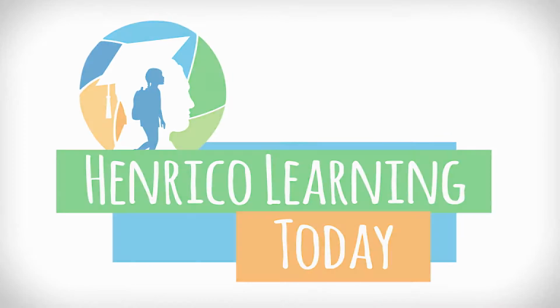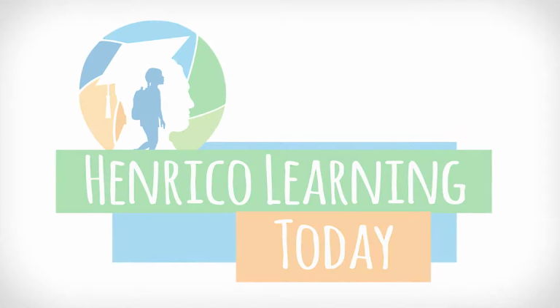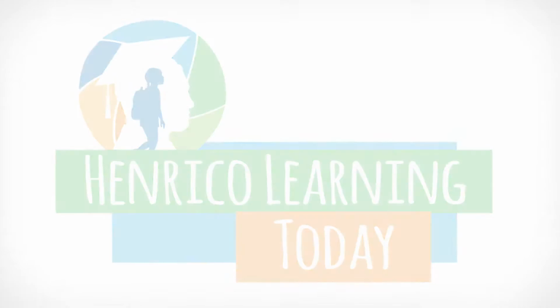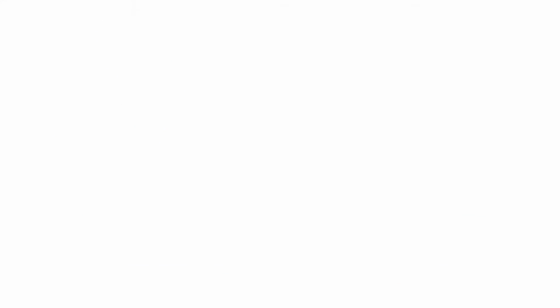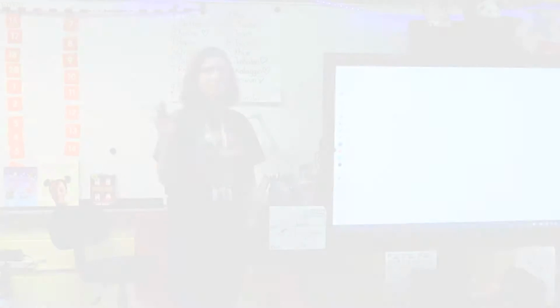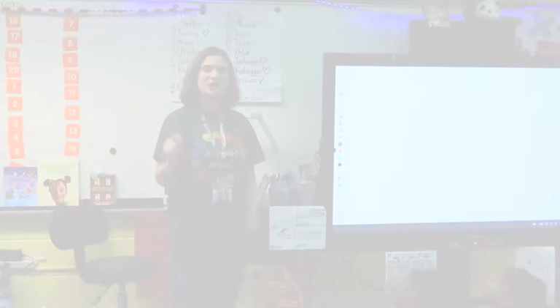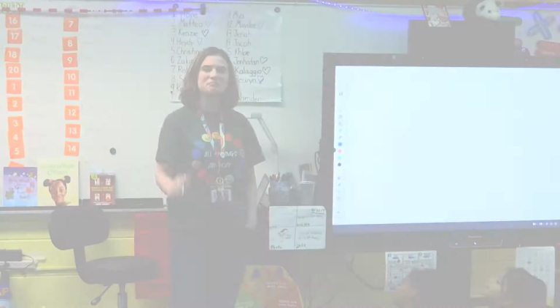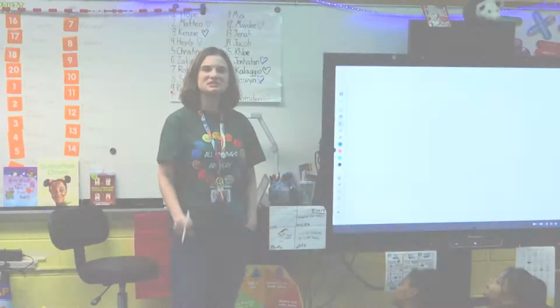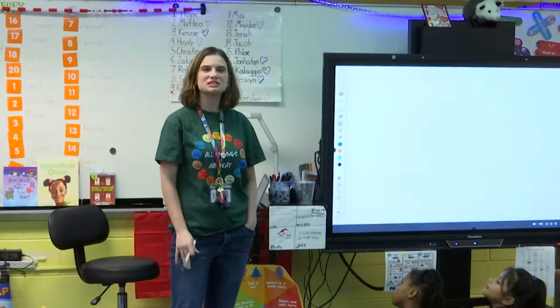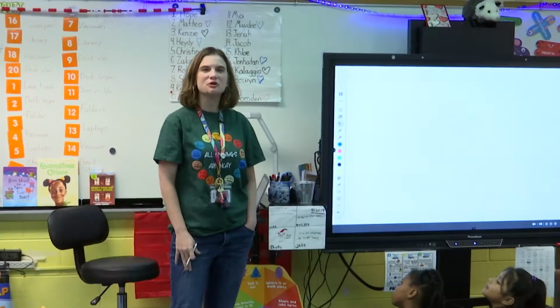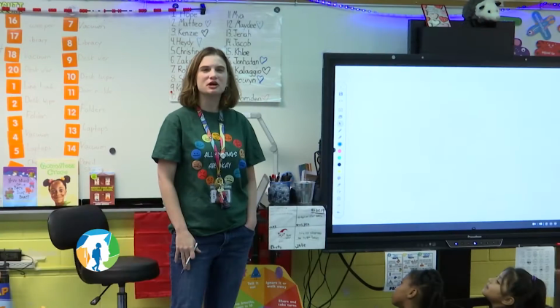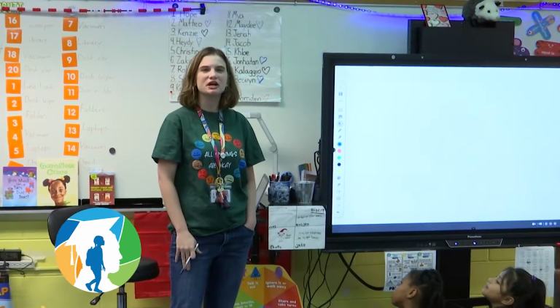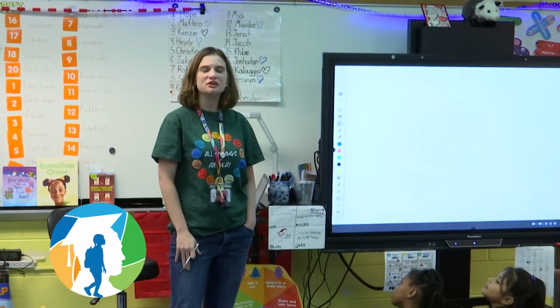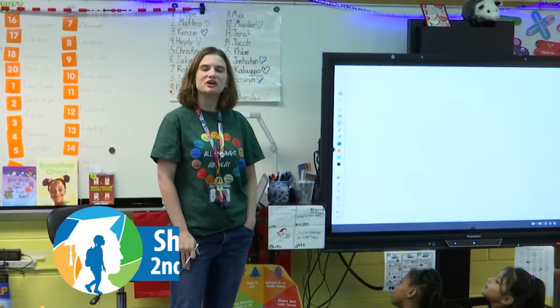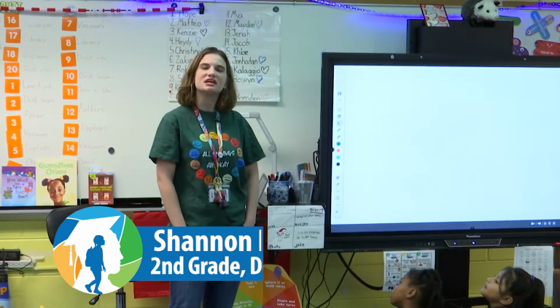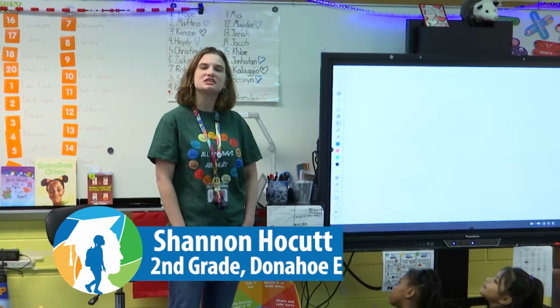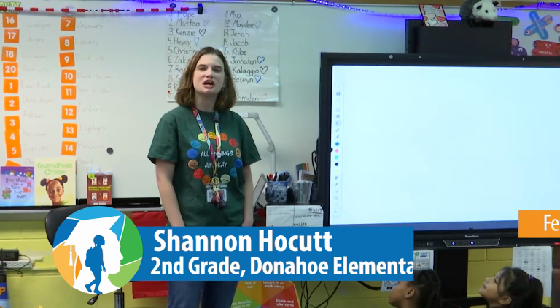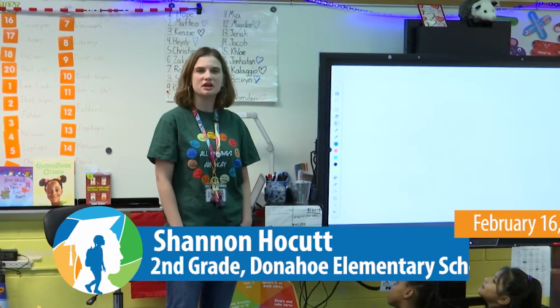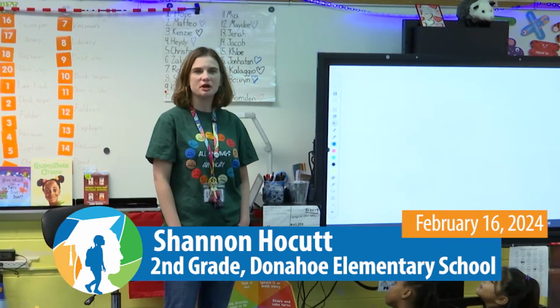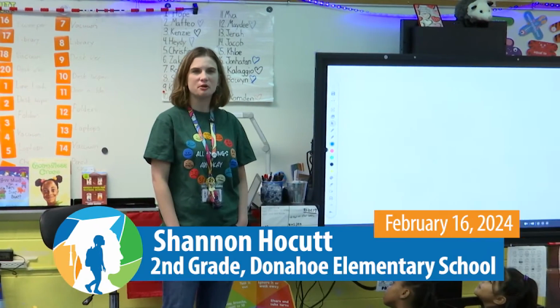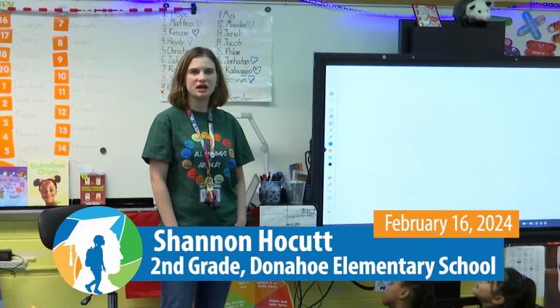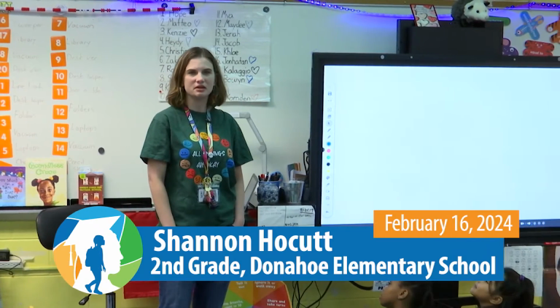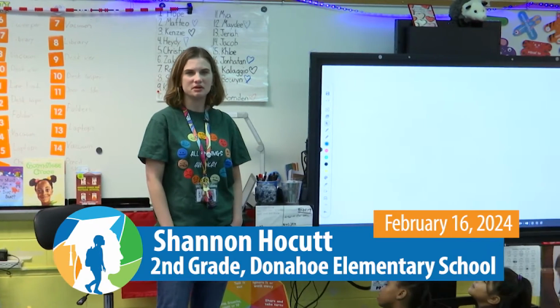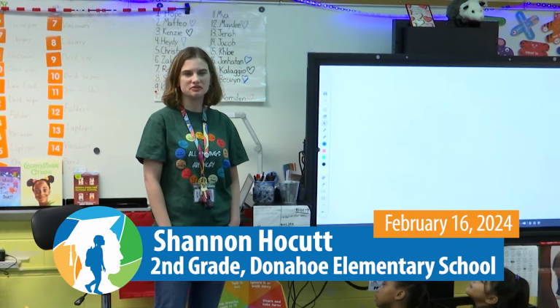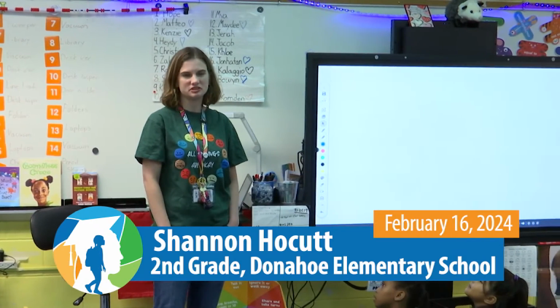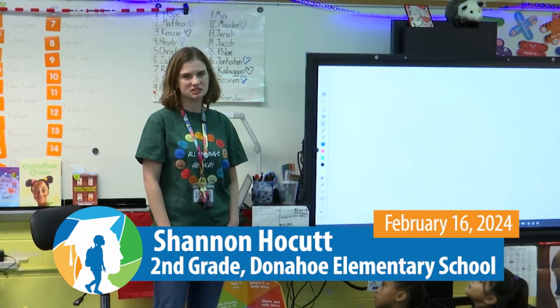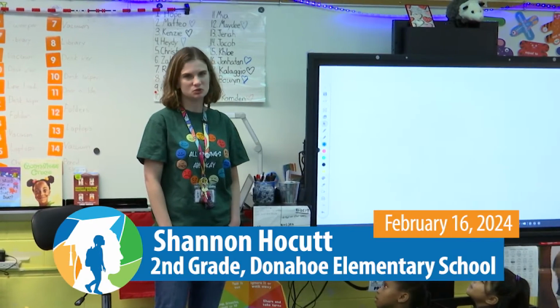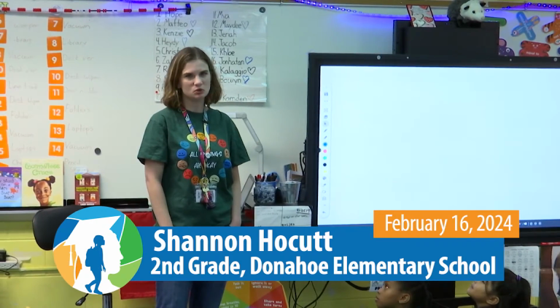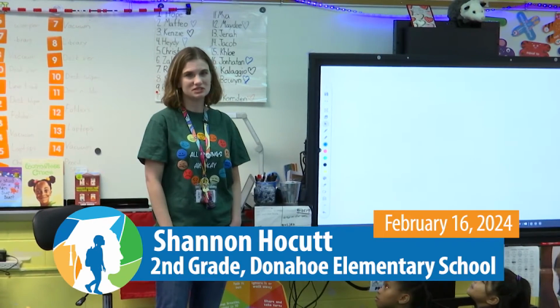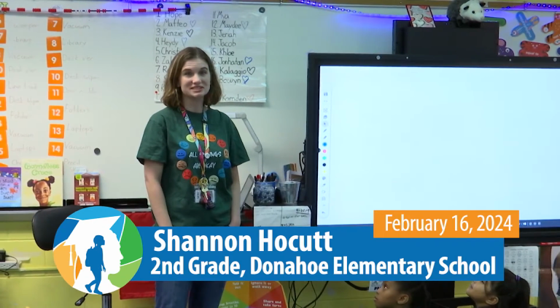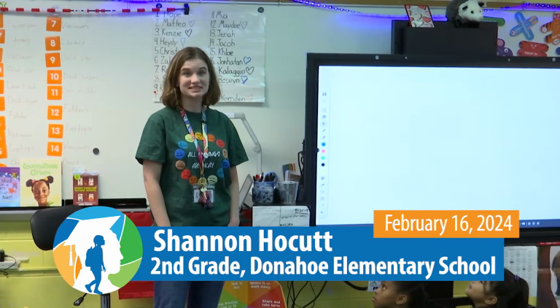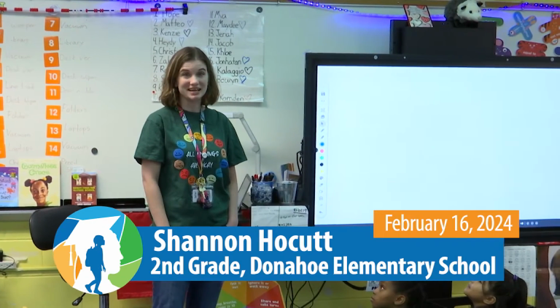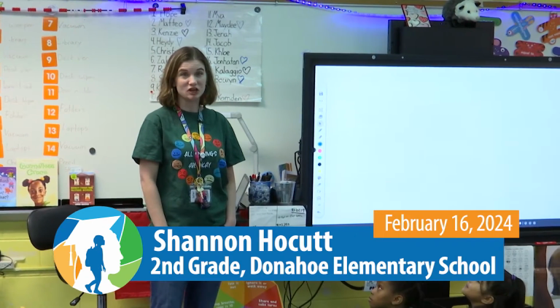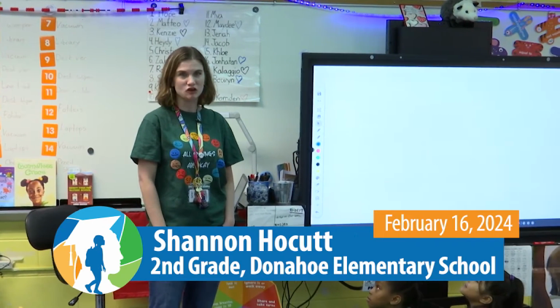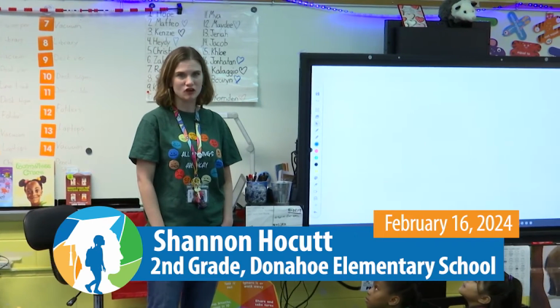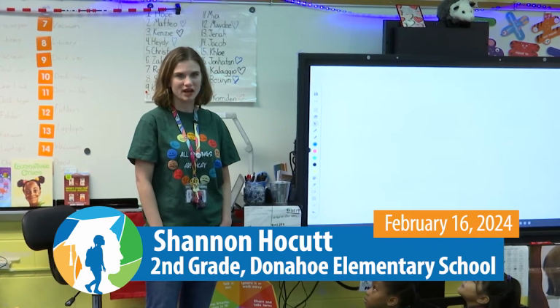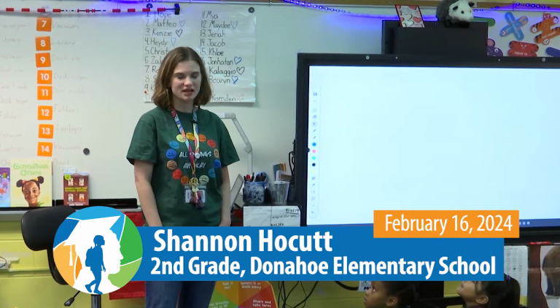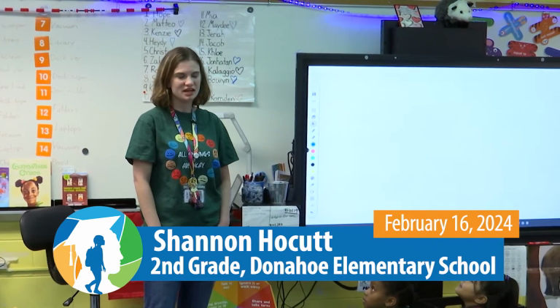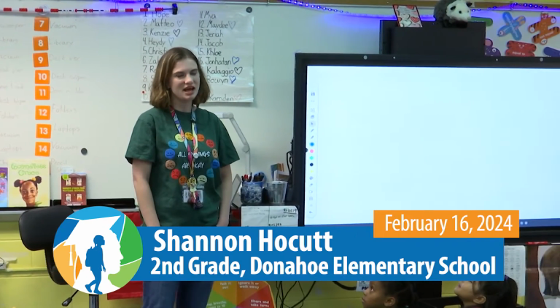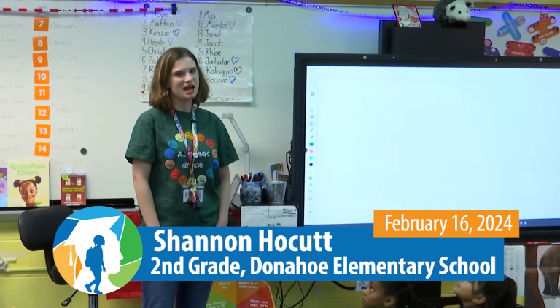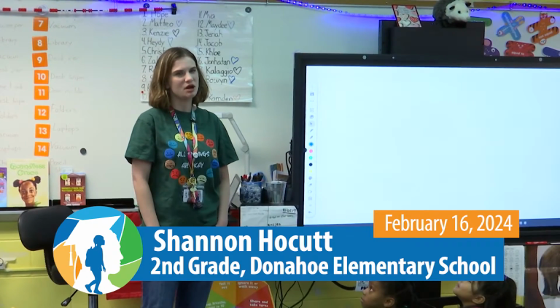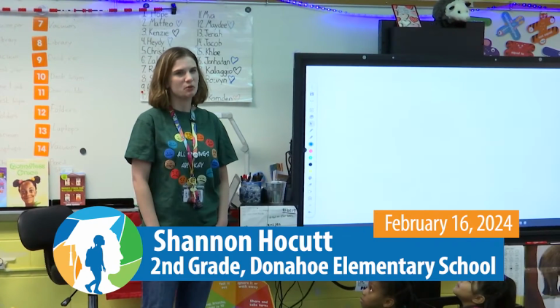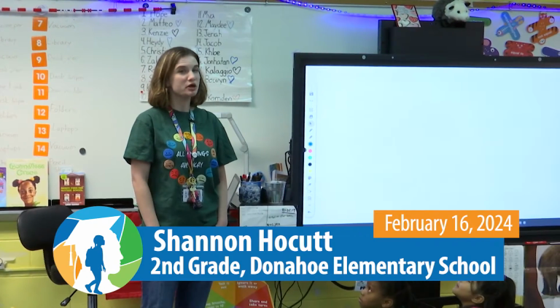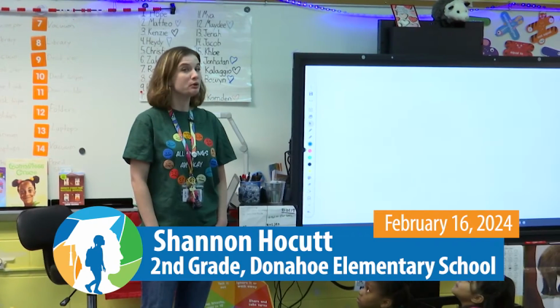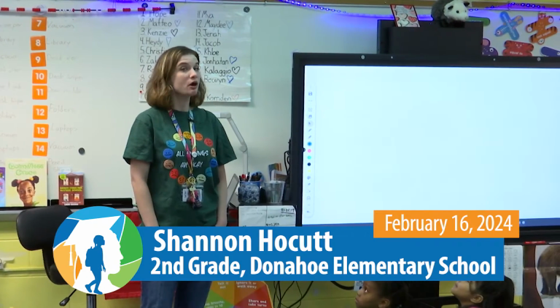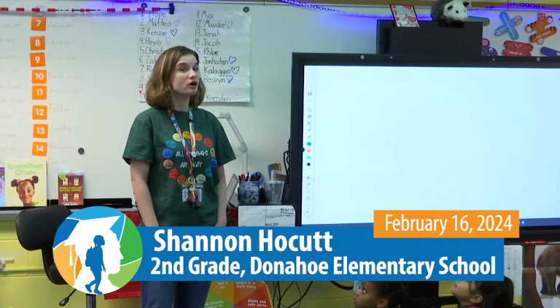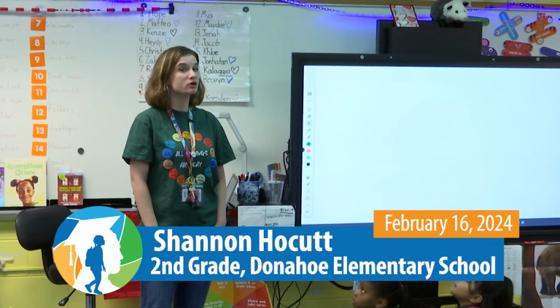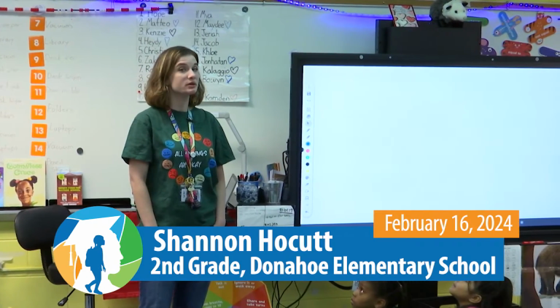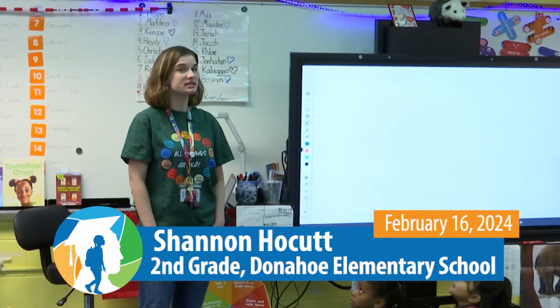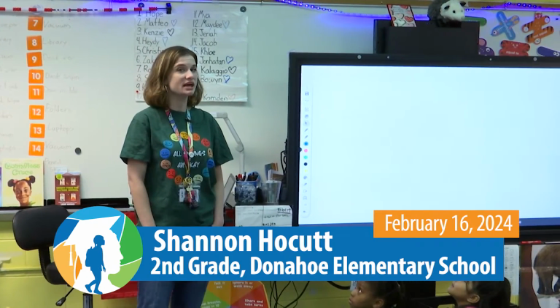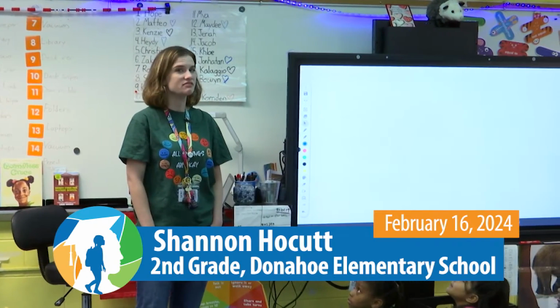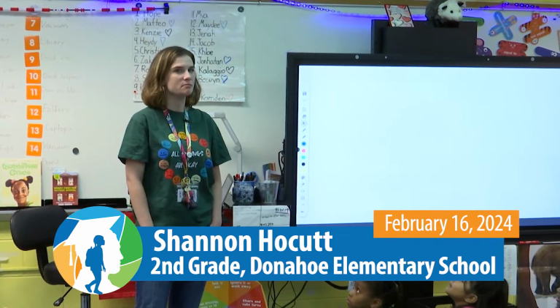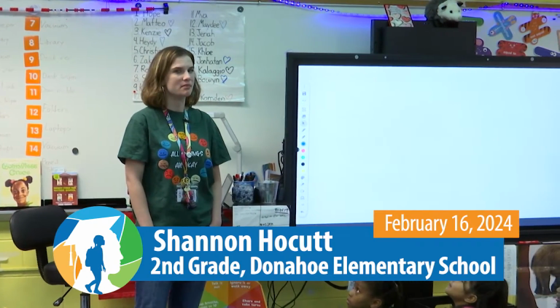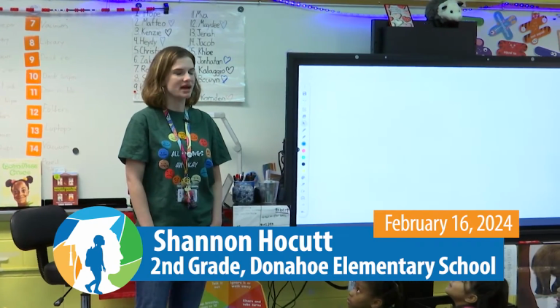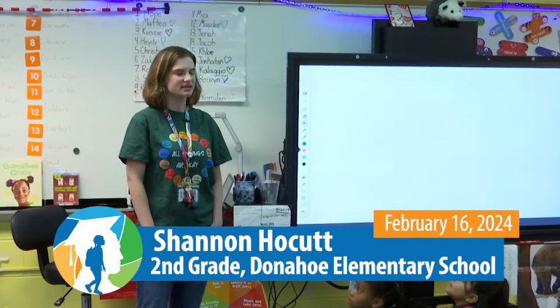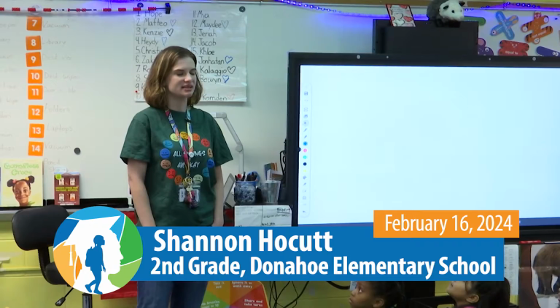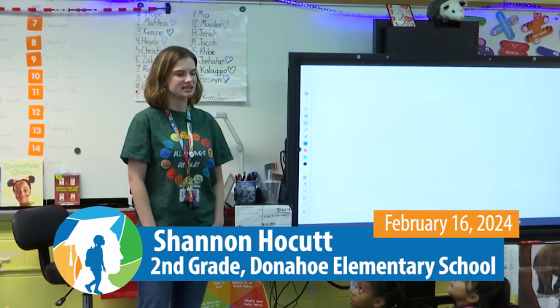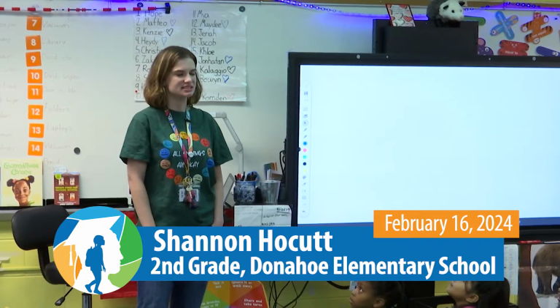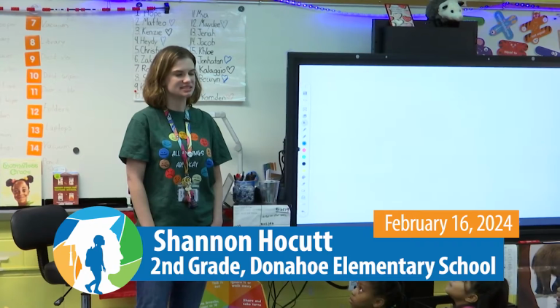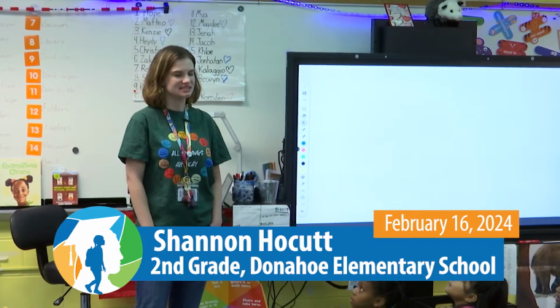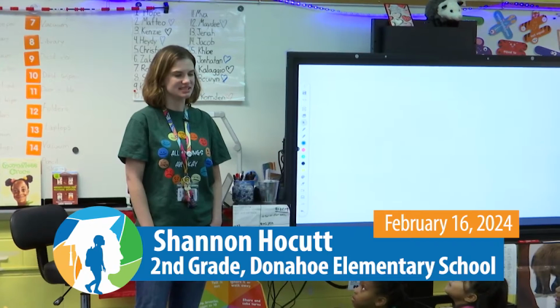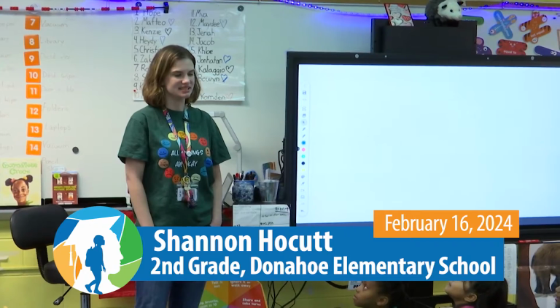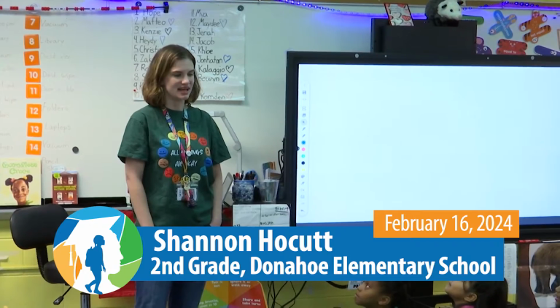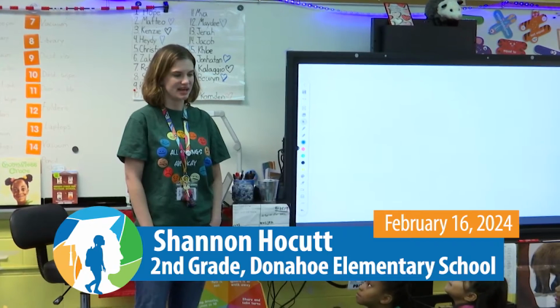Hello, I'm Miss Hoka. You're at Donahoe Elementary School, second grade, and we are going to have a math lesson today.